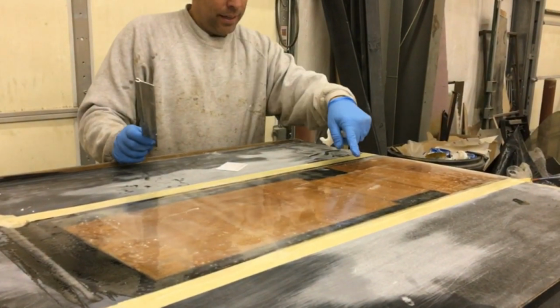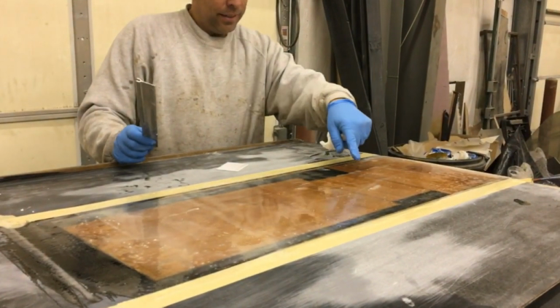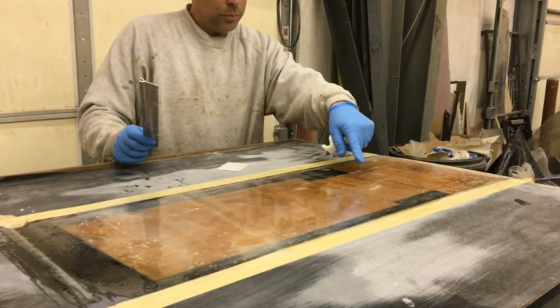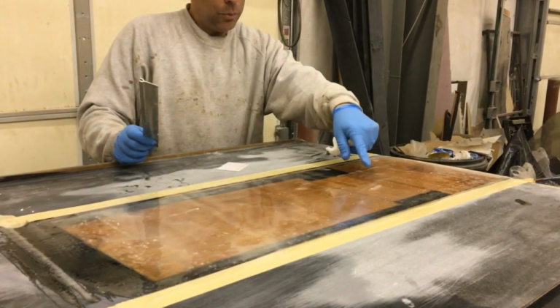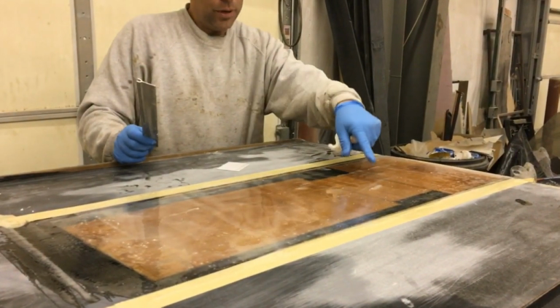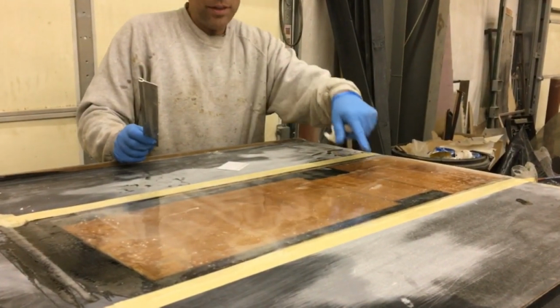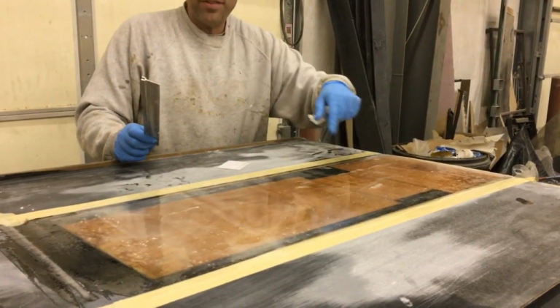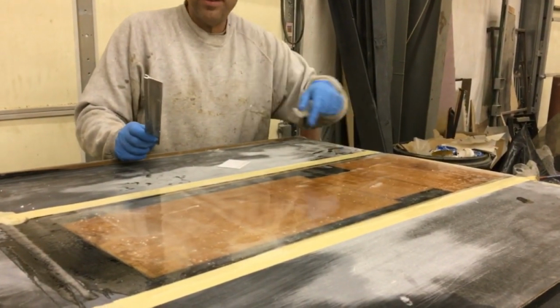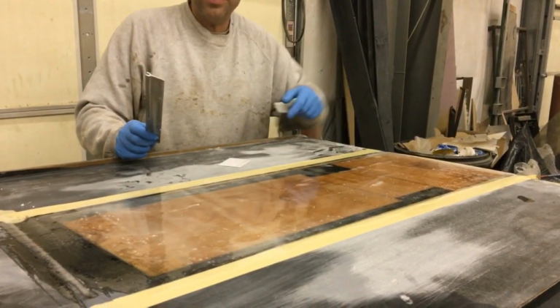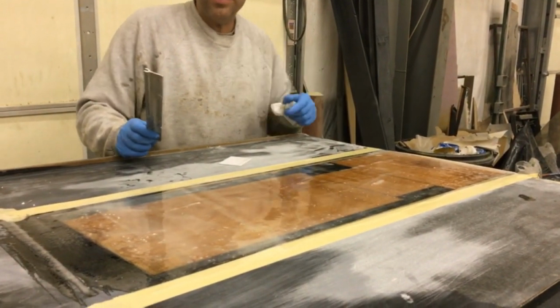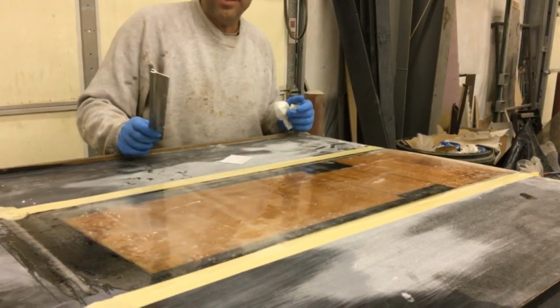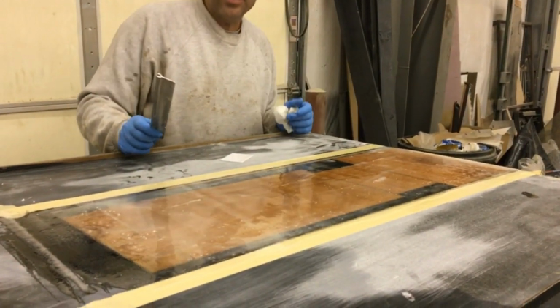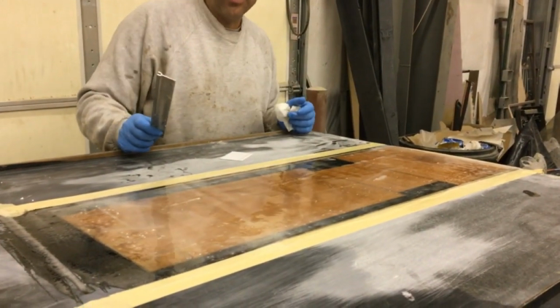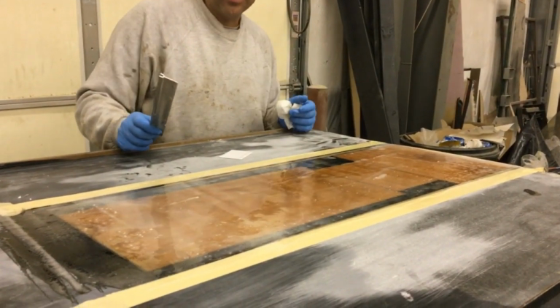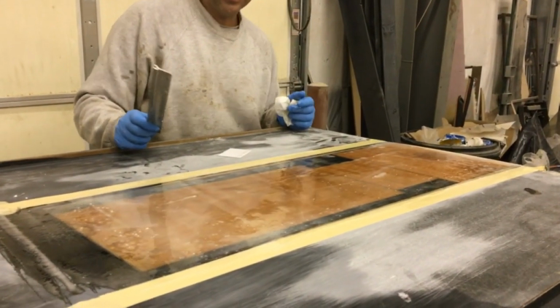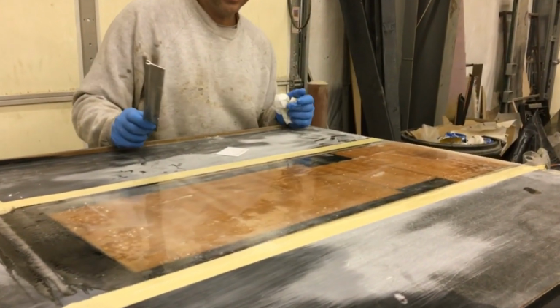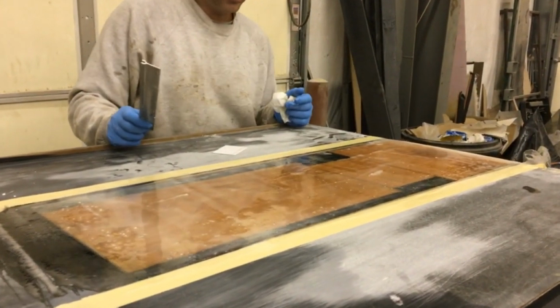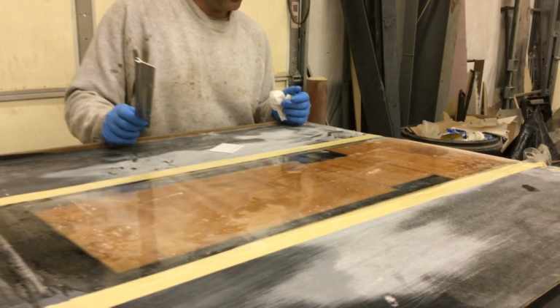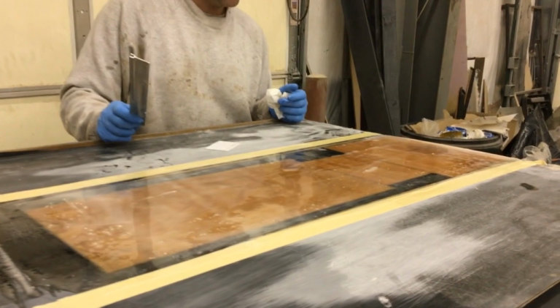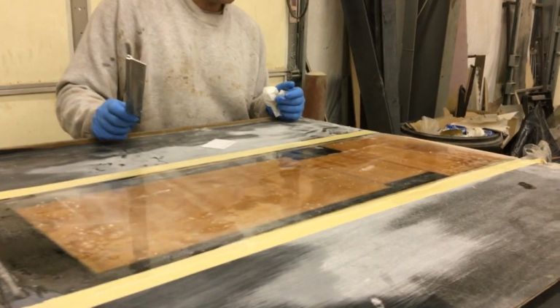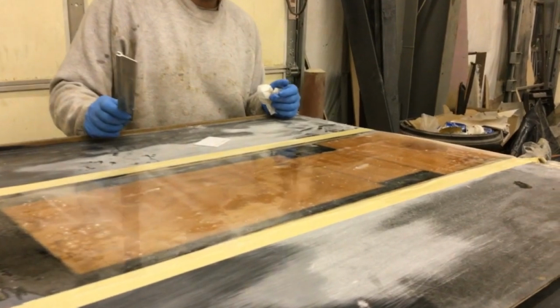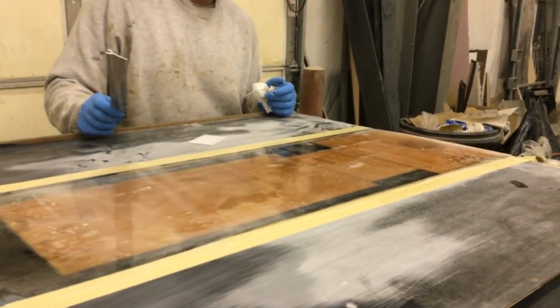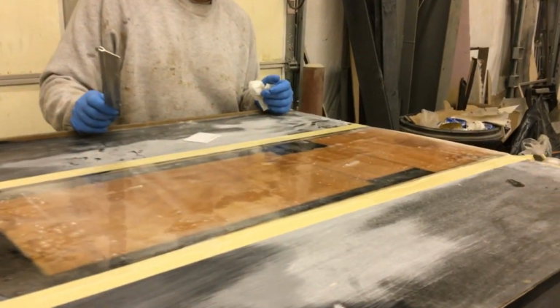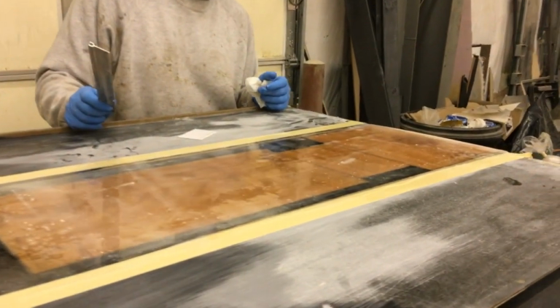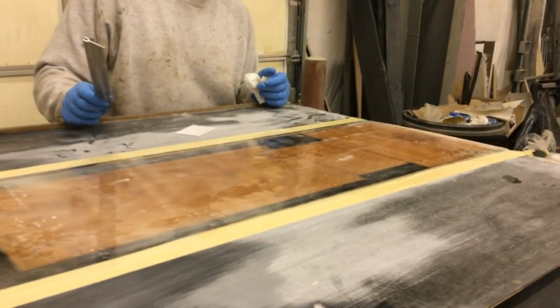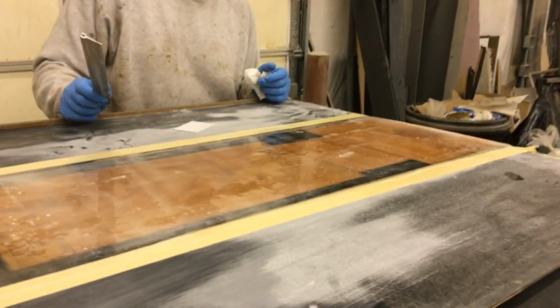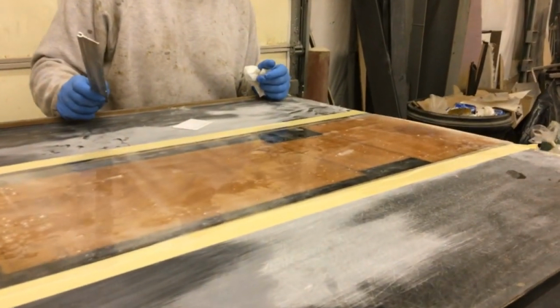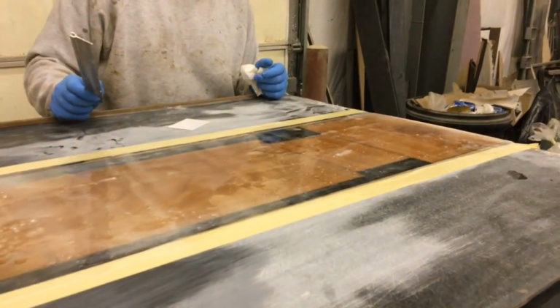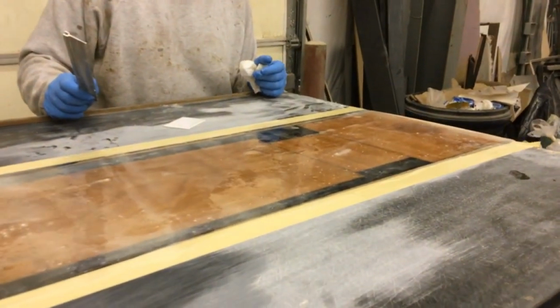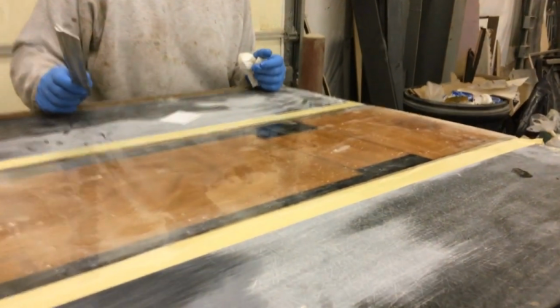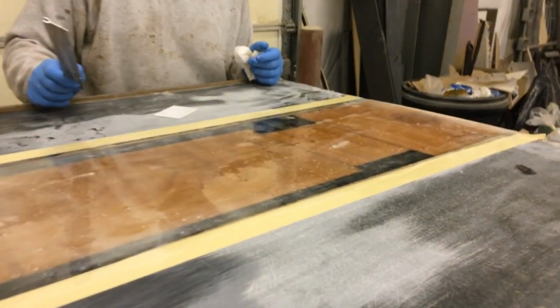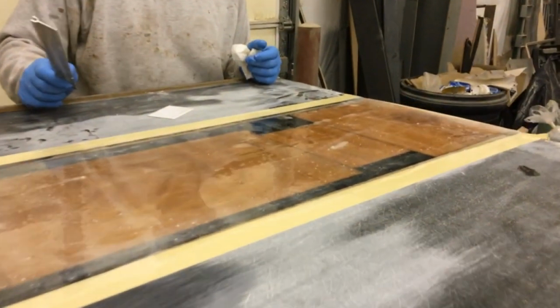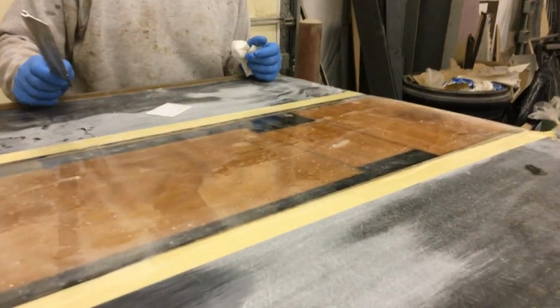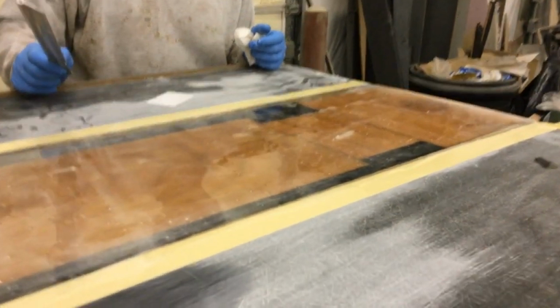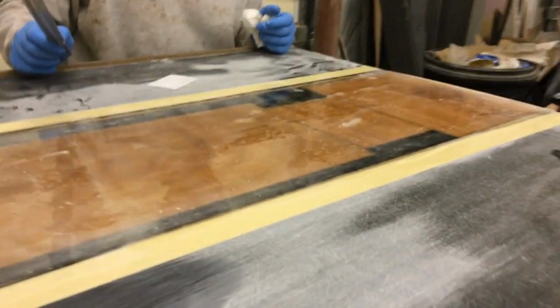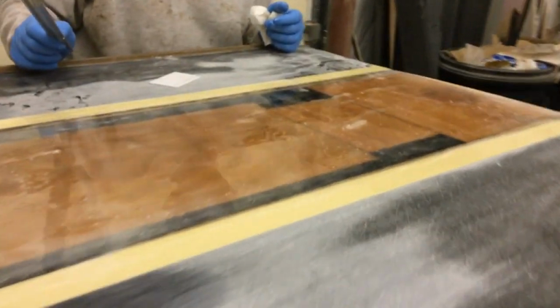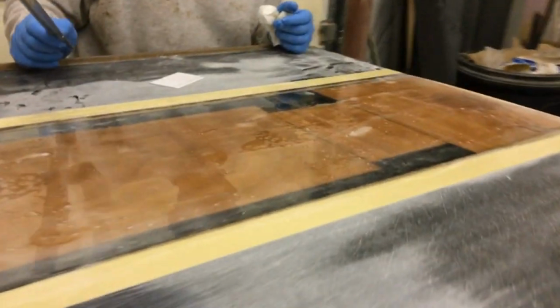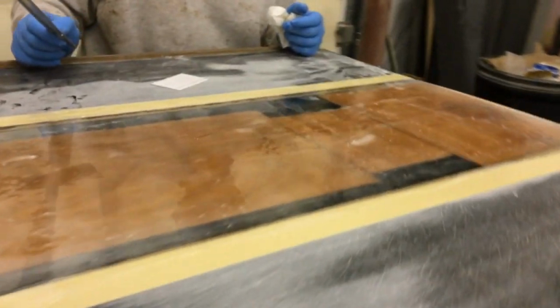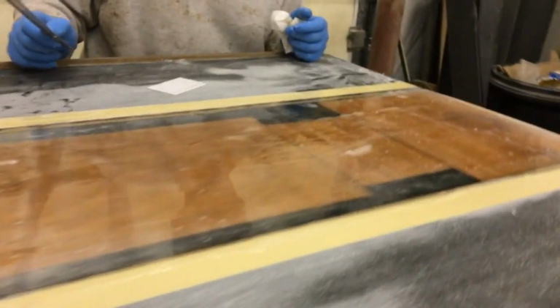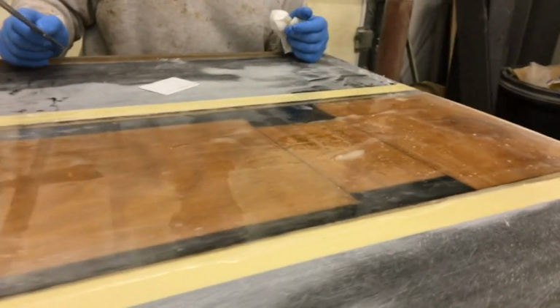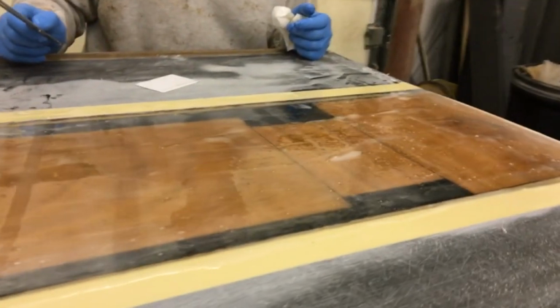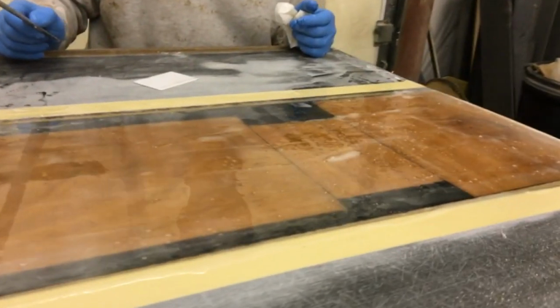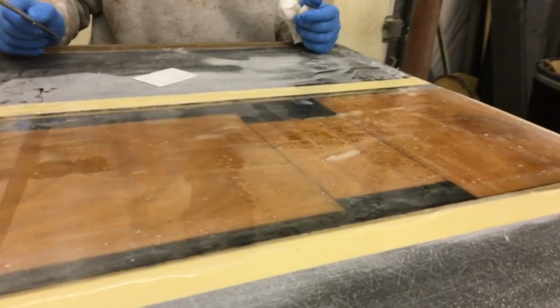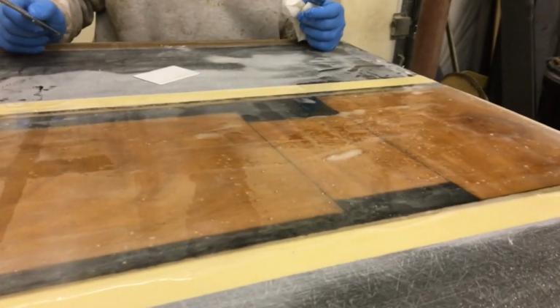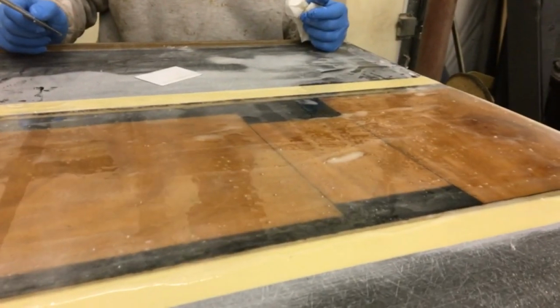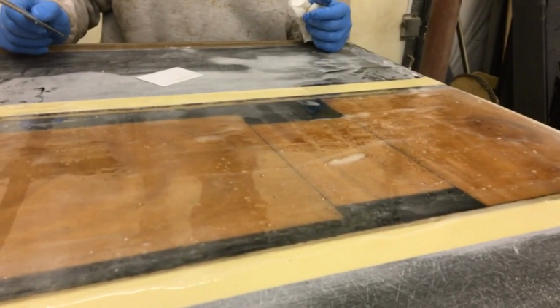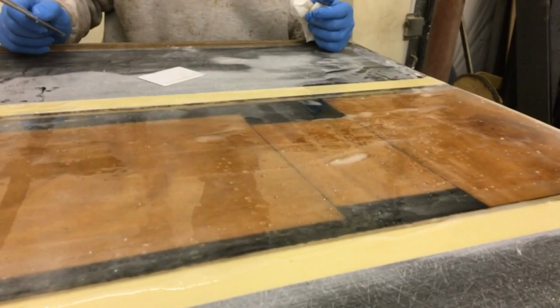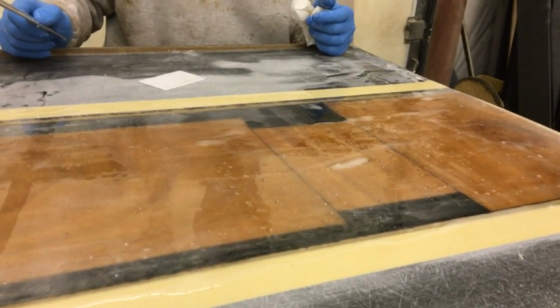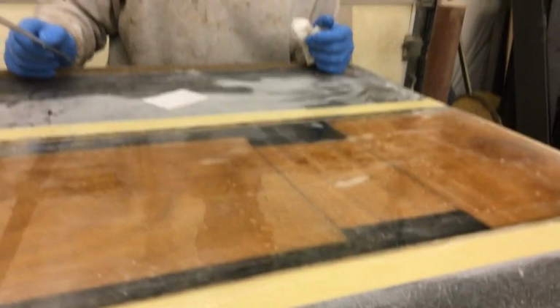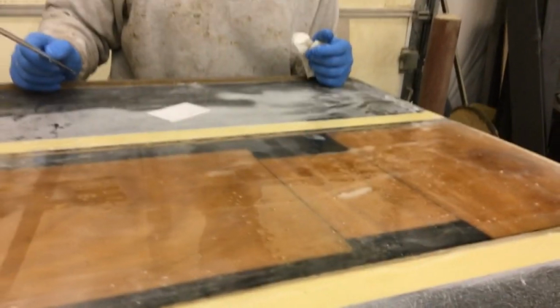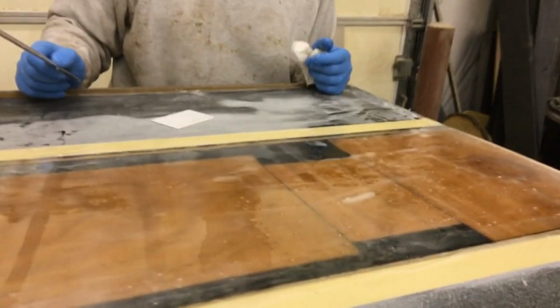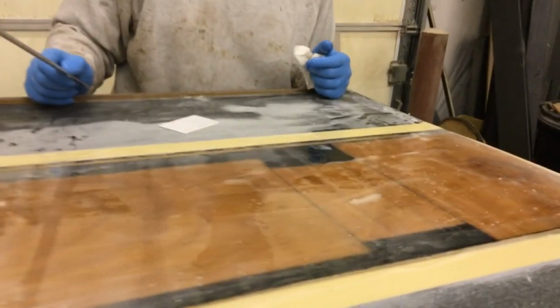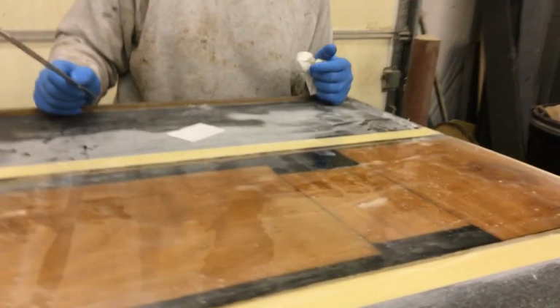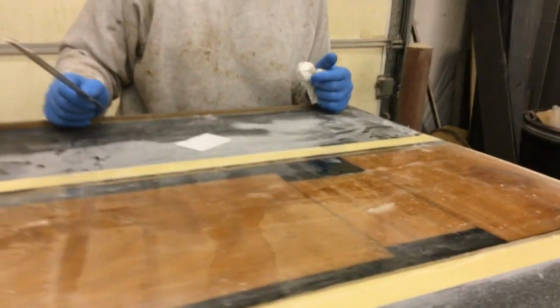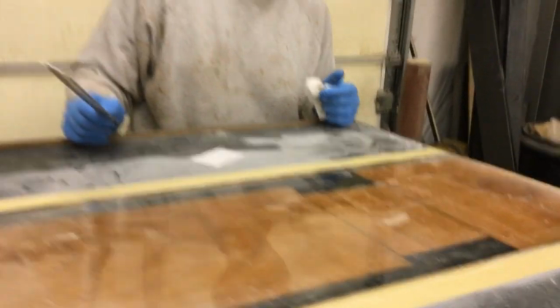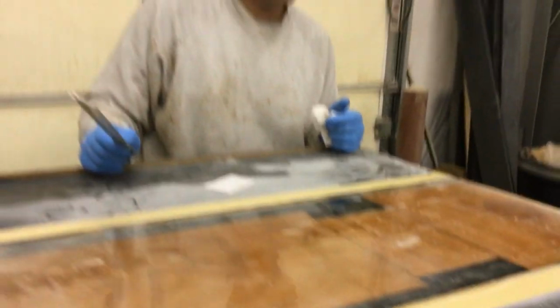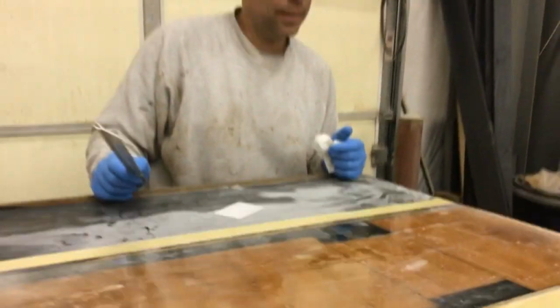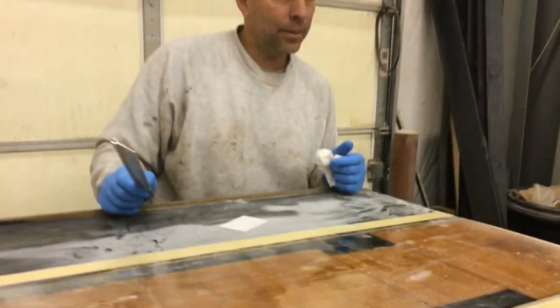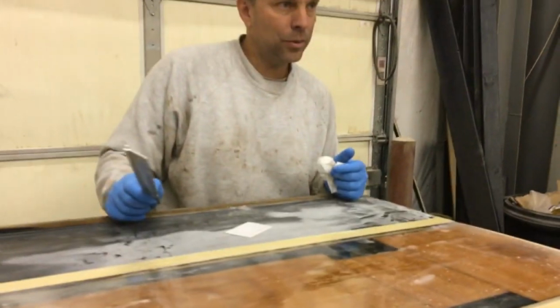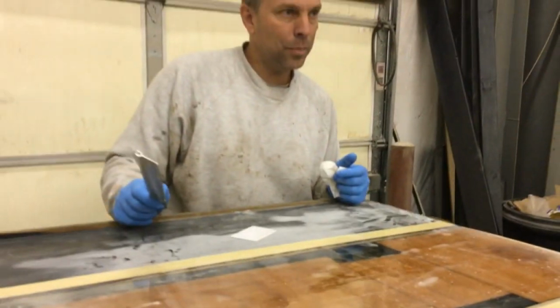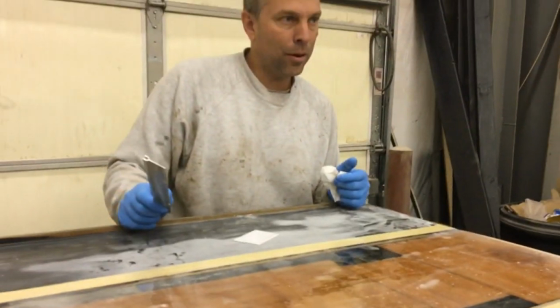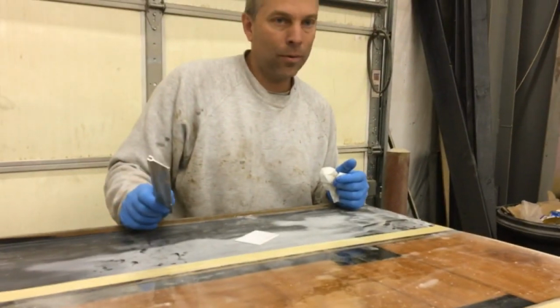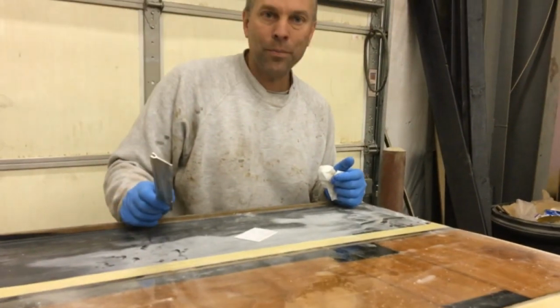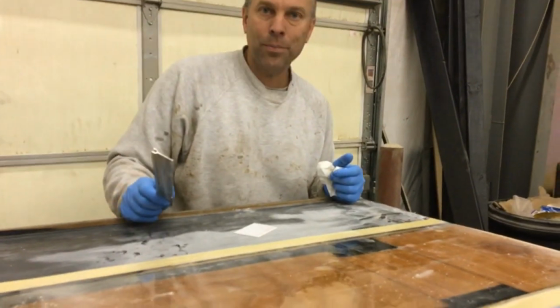It's pretty thin so it'll continue to settle down. We'll let it dry and then probably come back and sand it tonight or tomorrow.